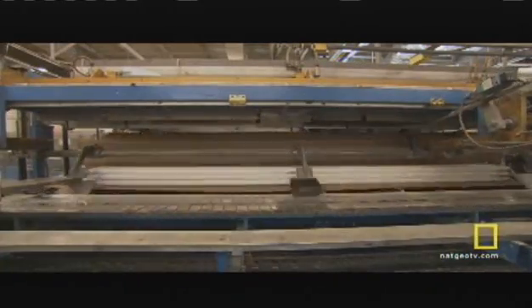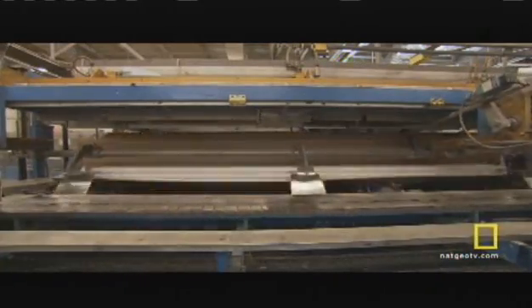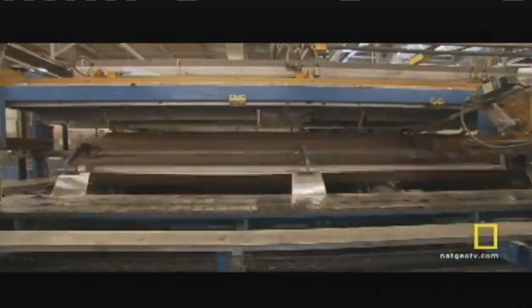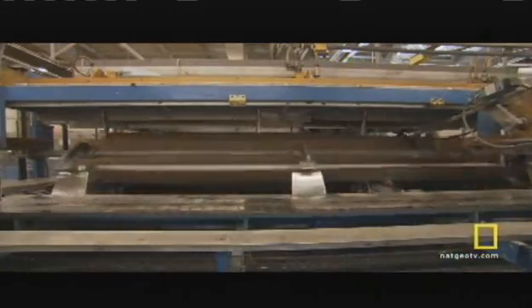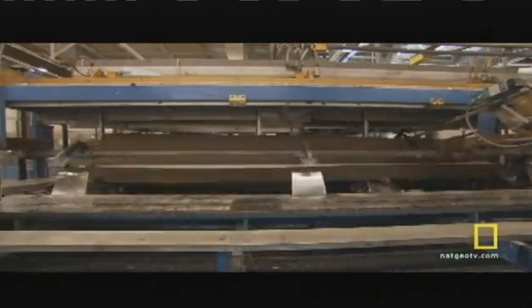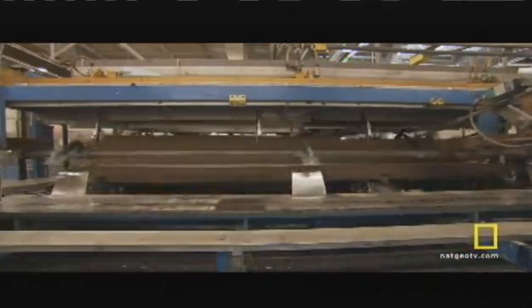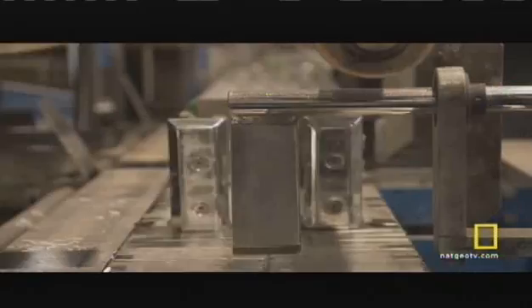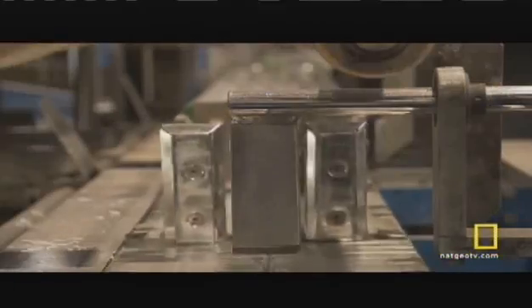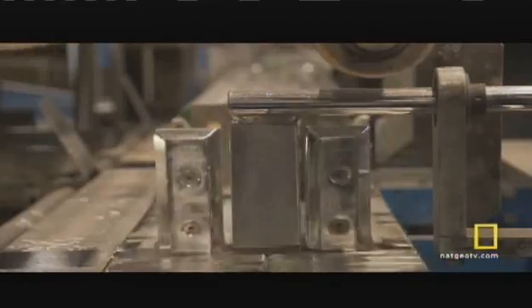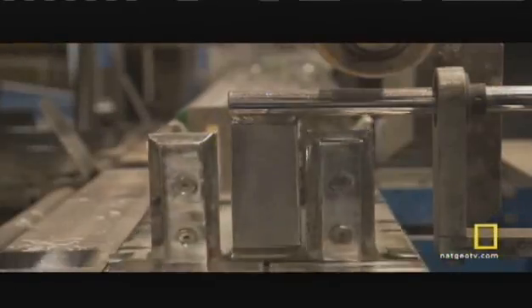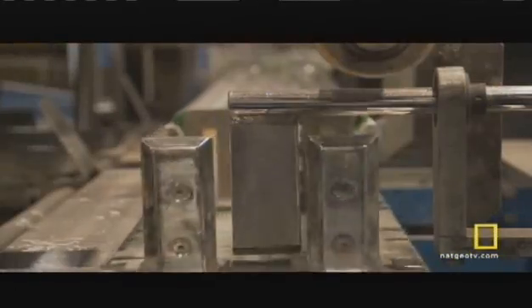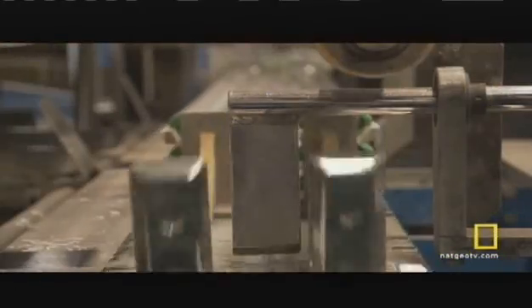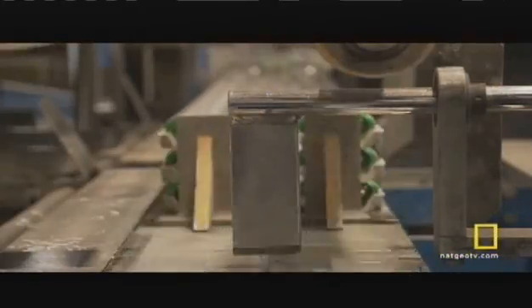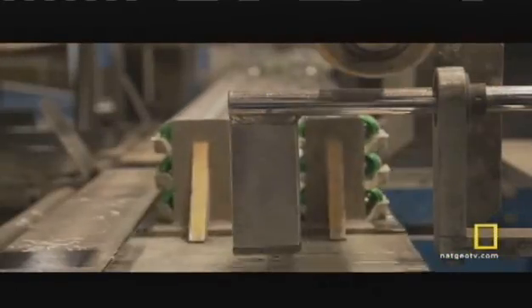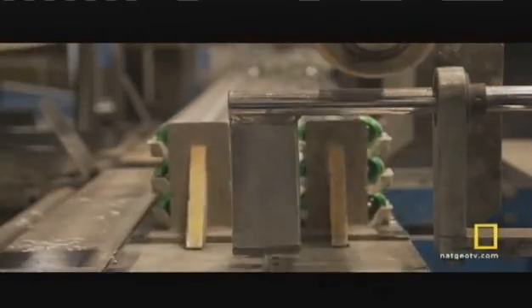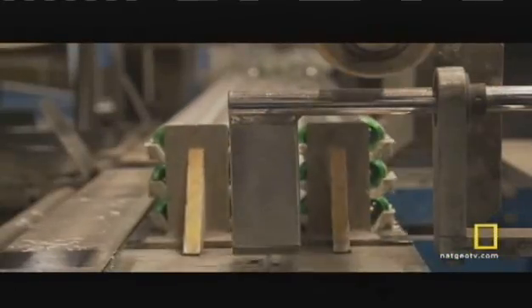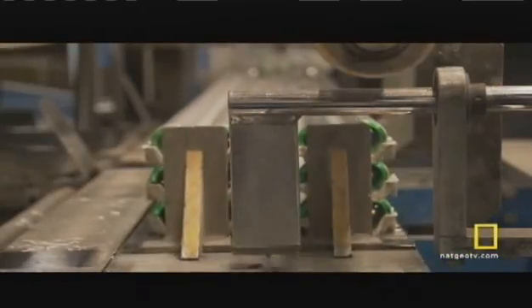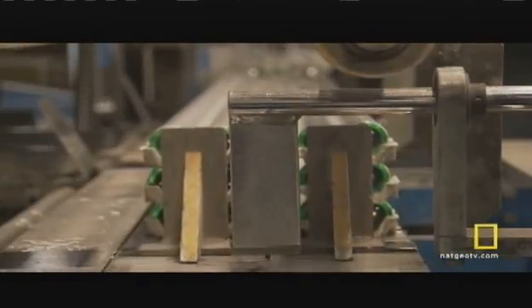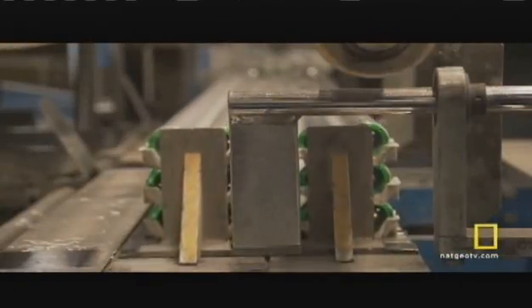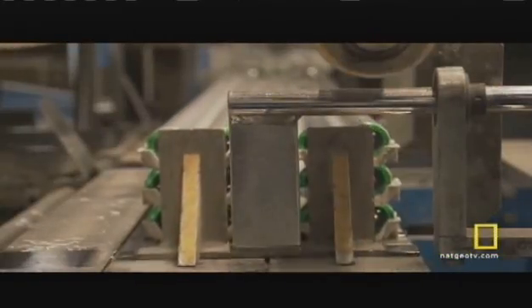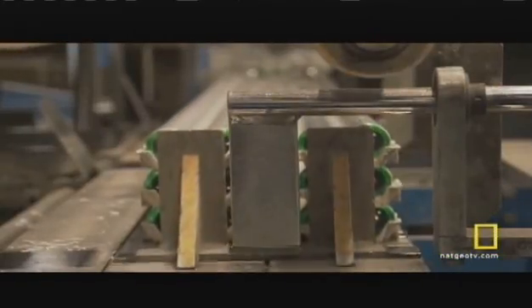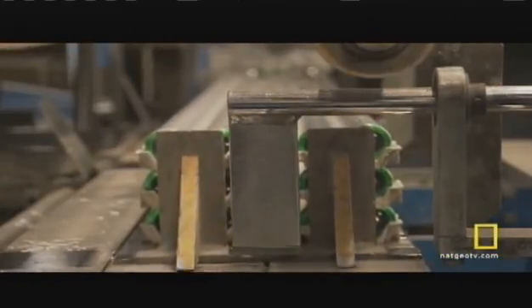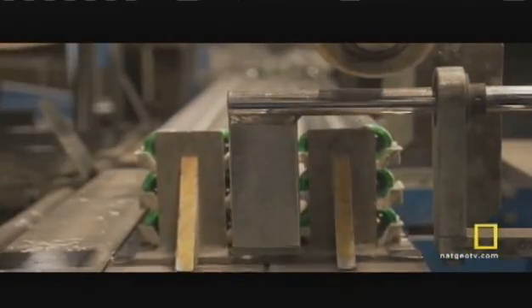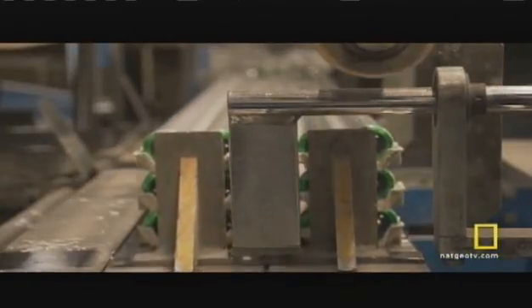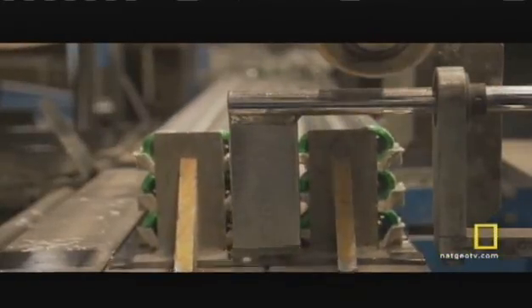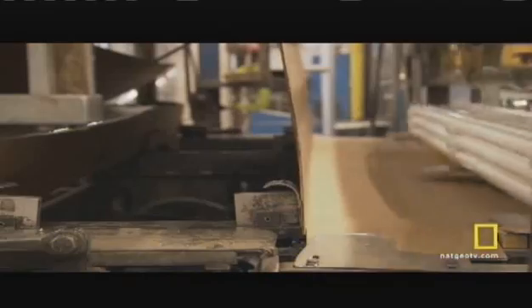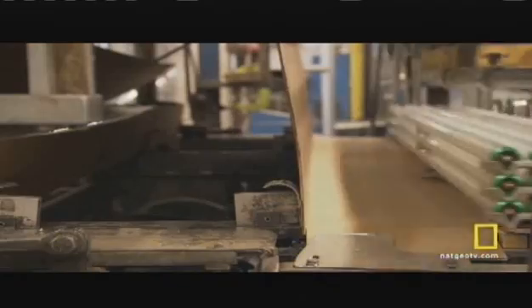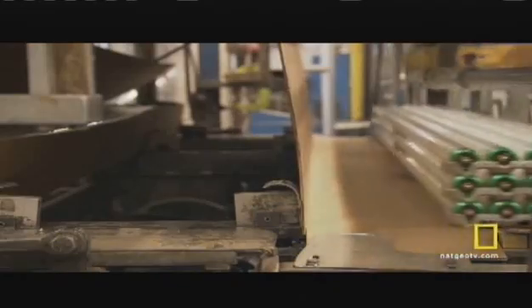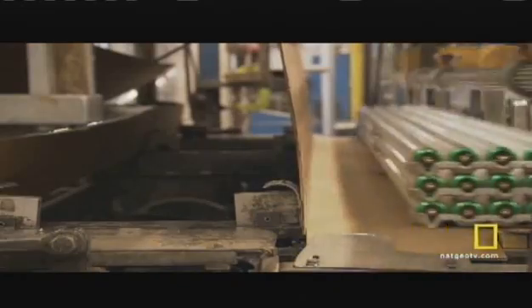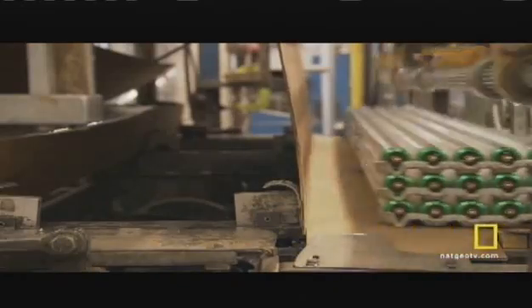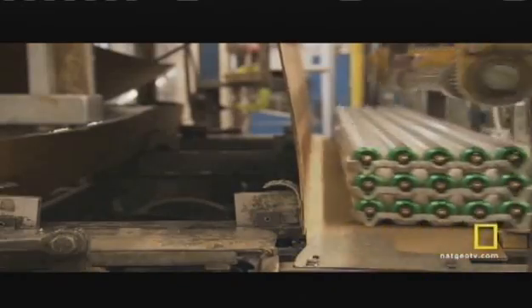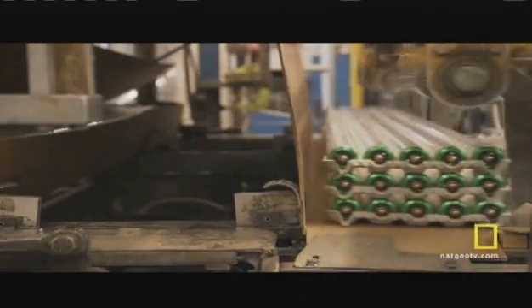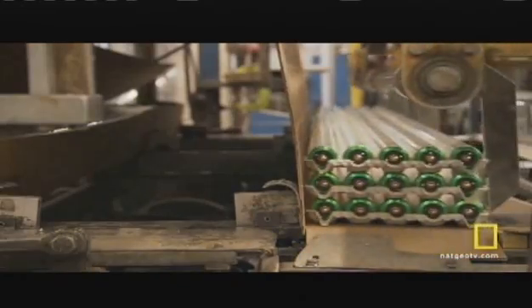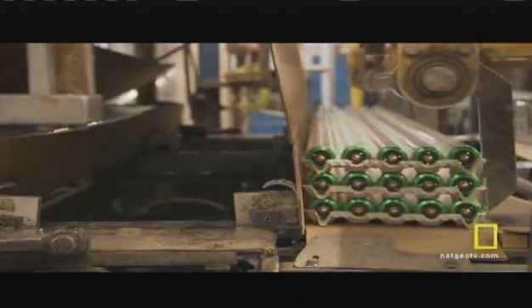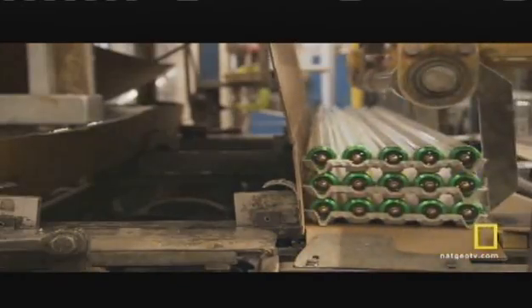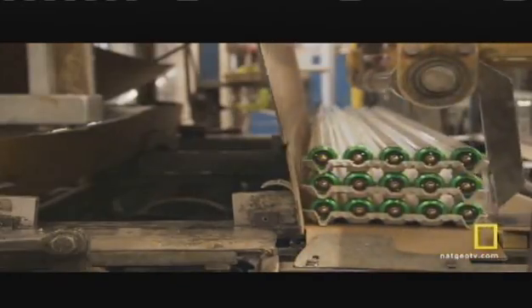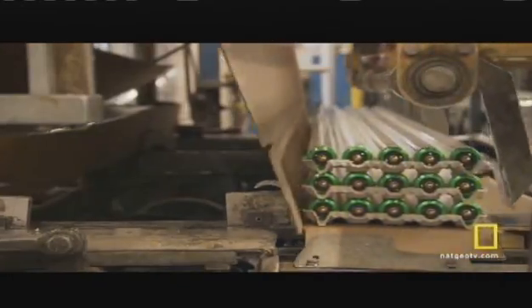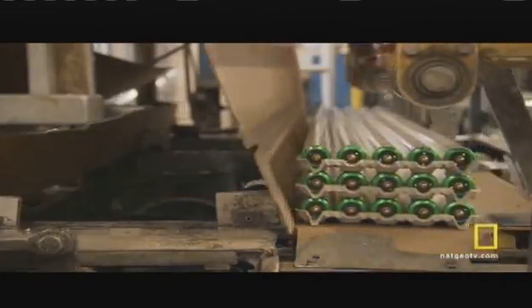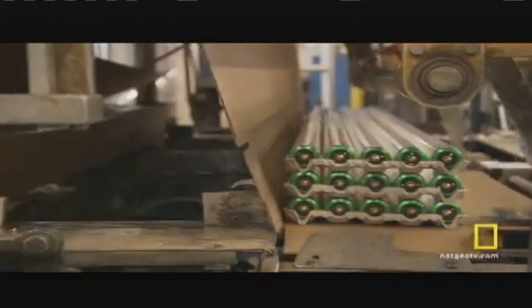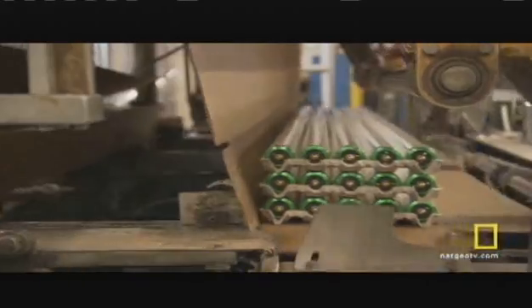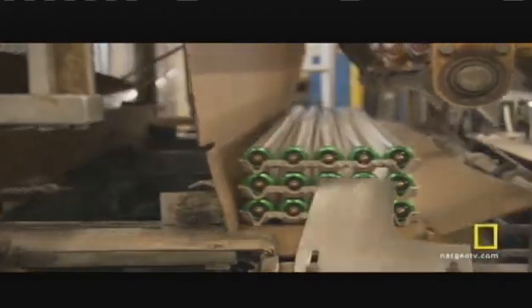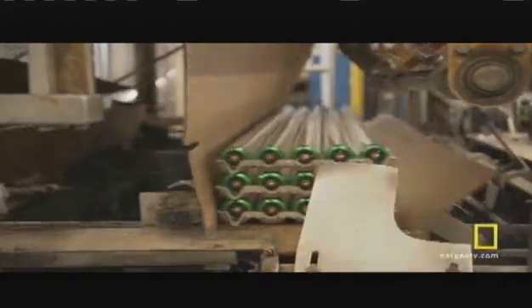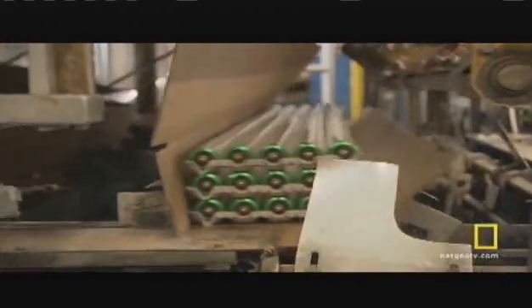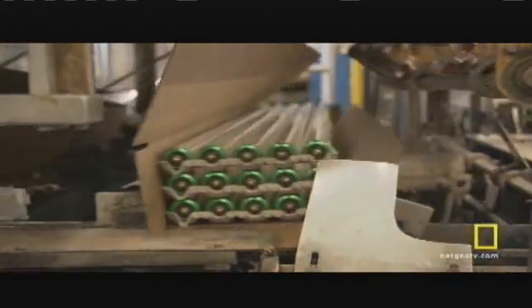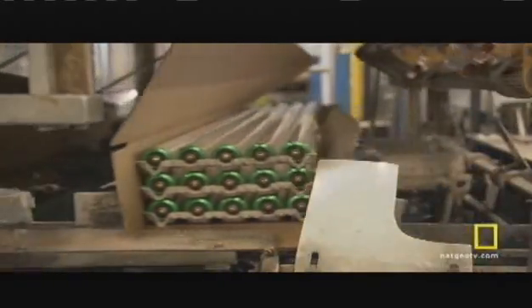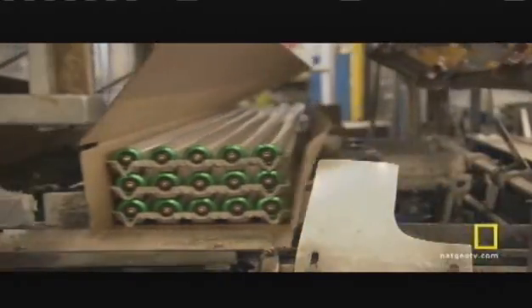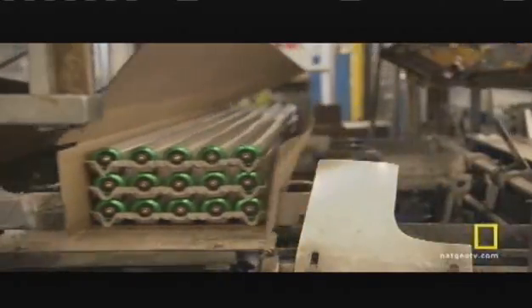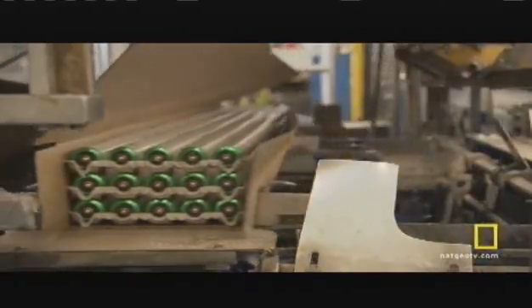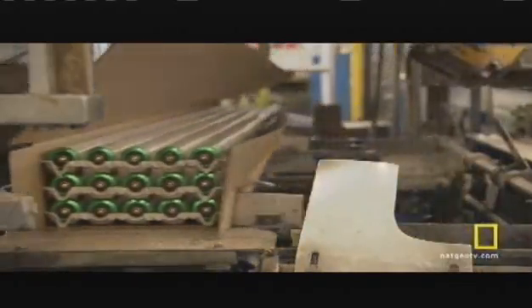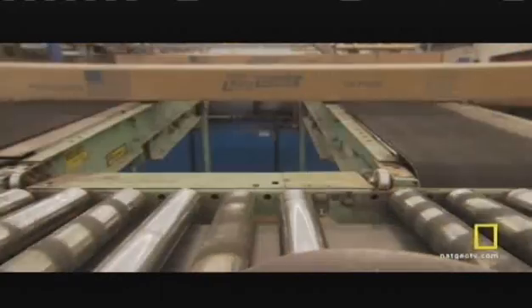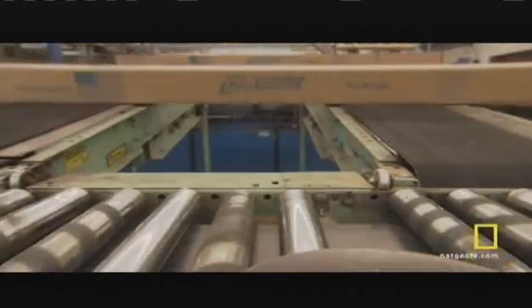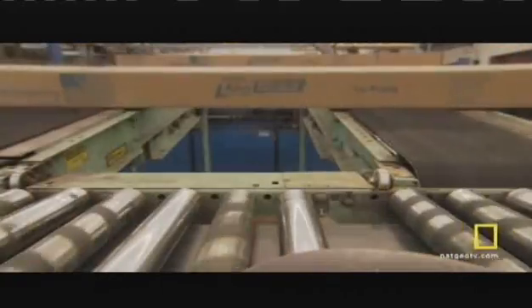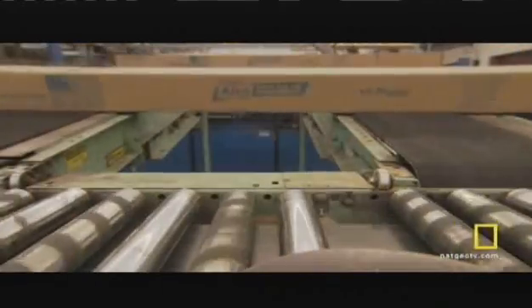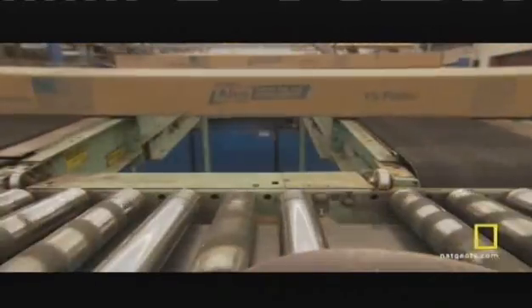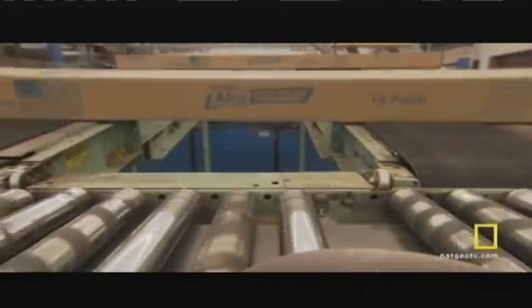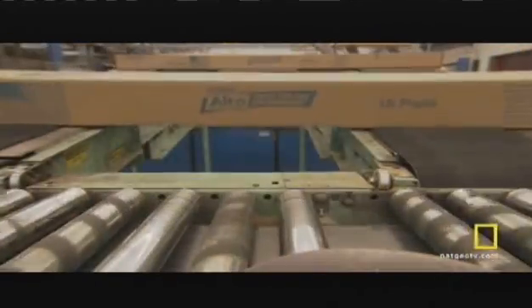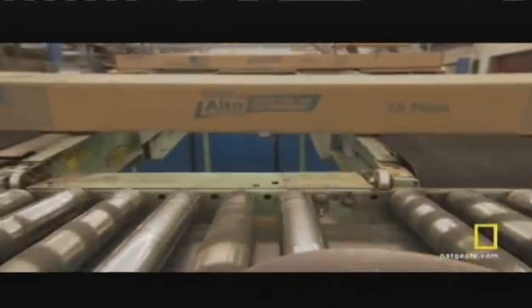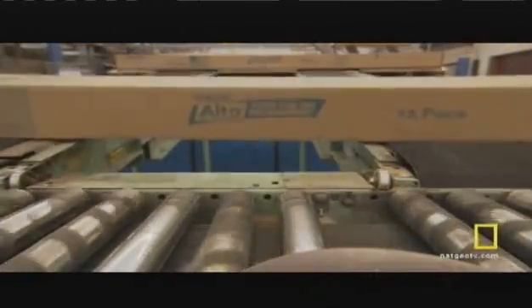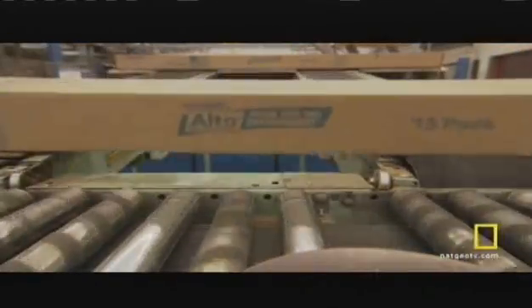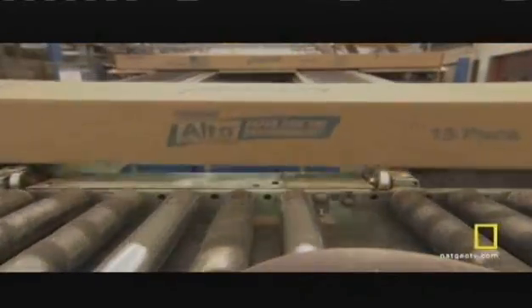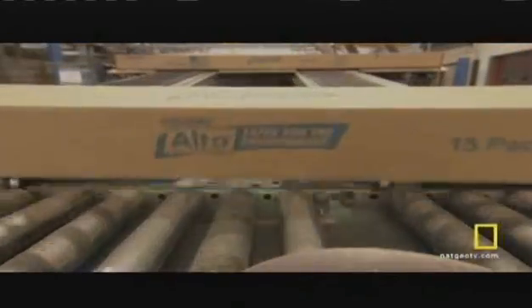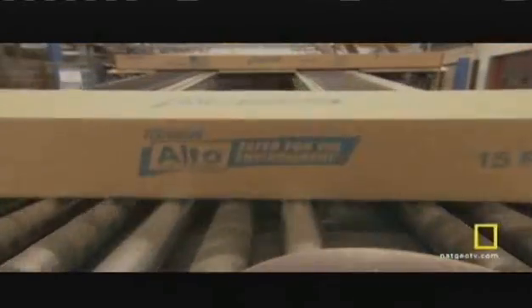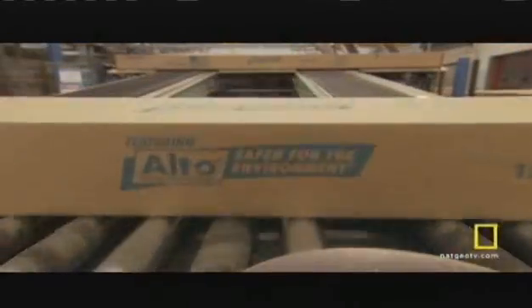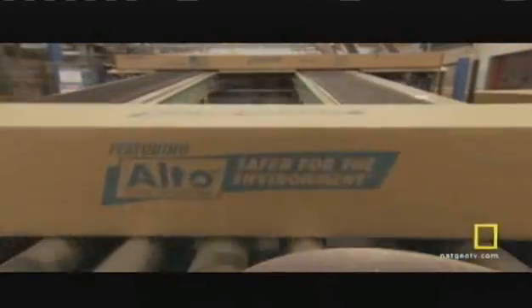The finished light bulbs are then stacked, packed, and shipped out the door.